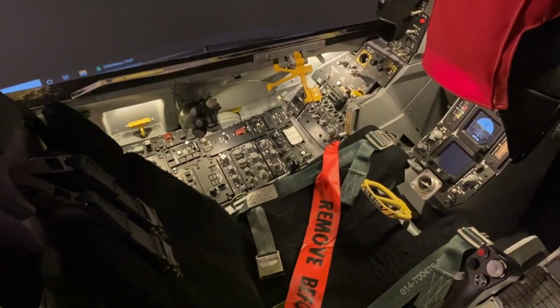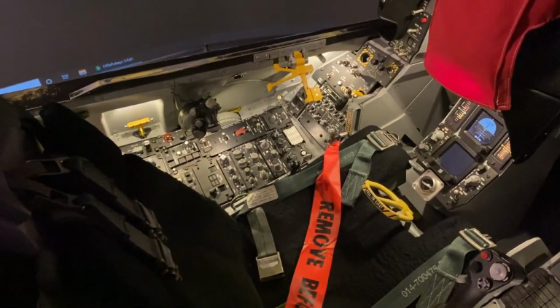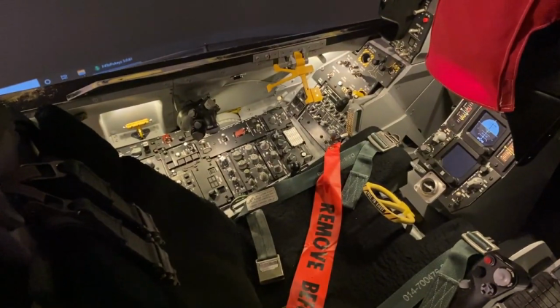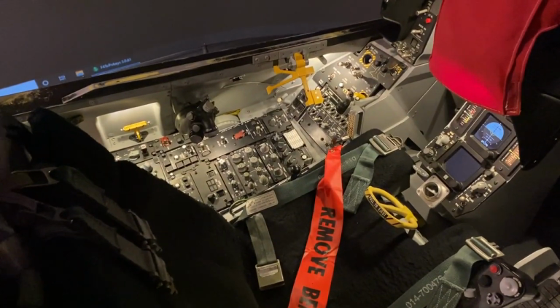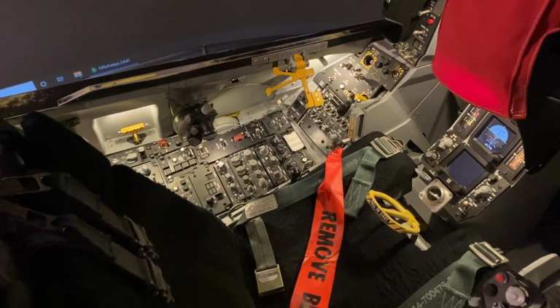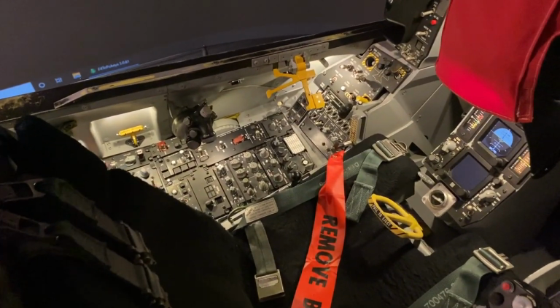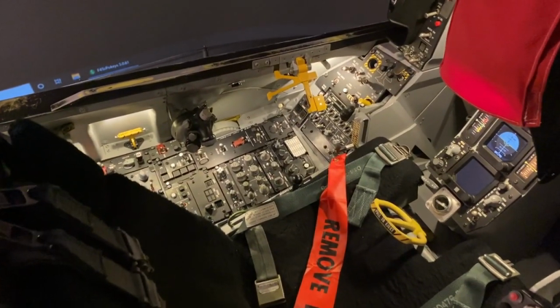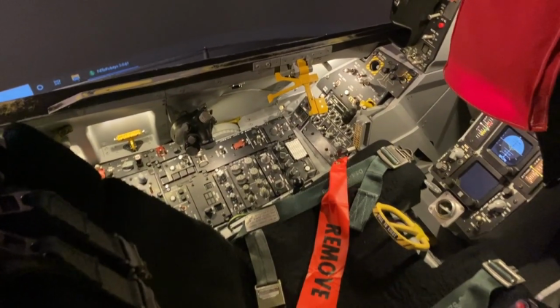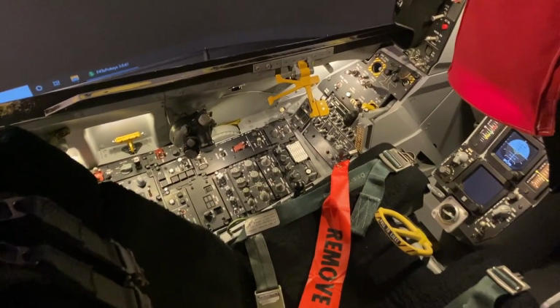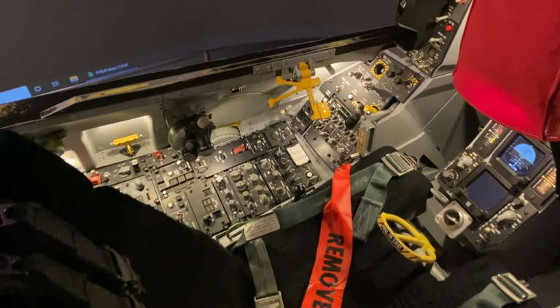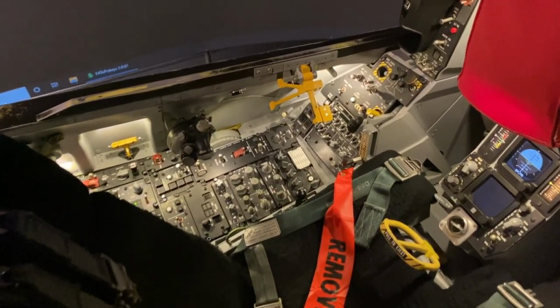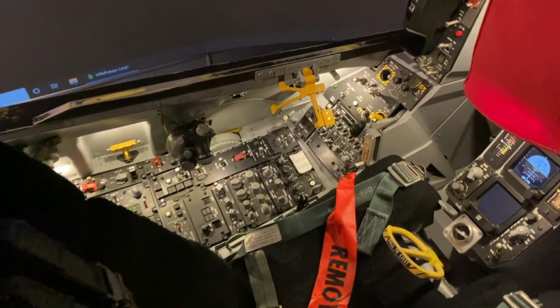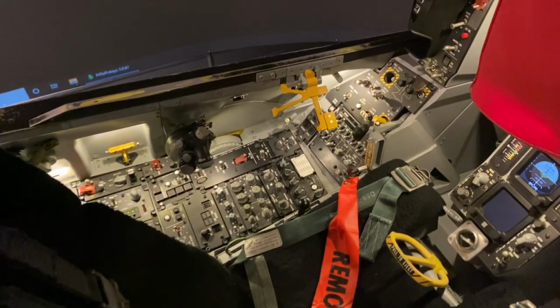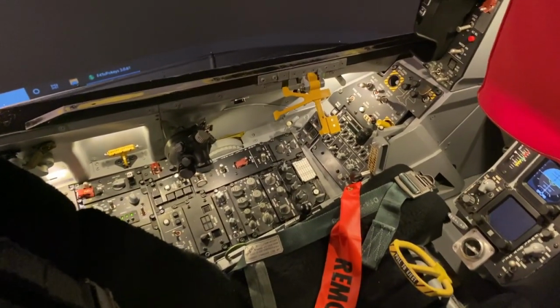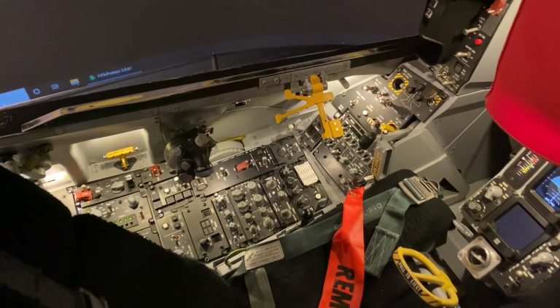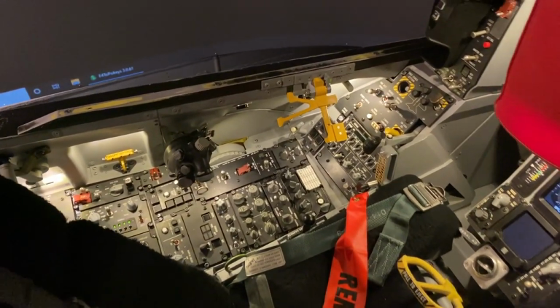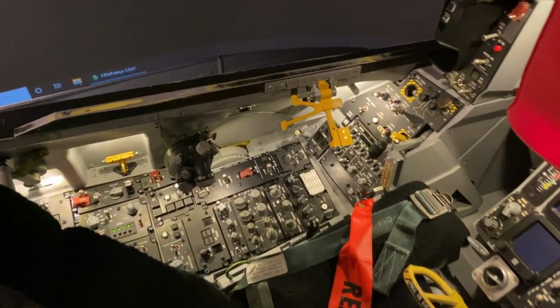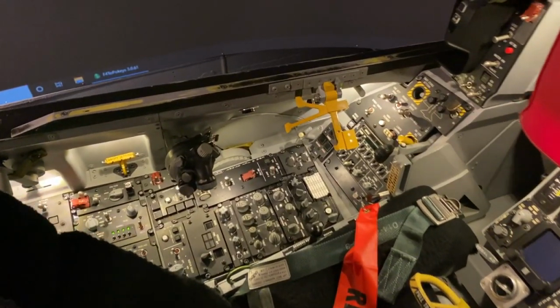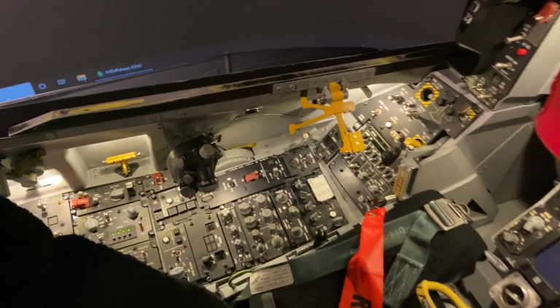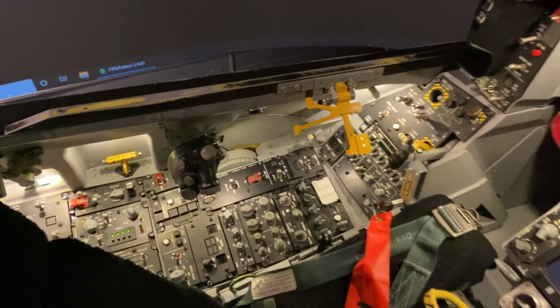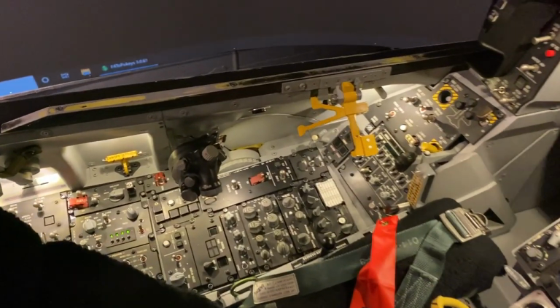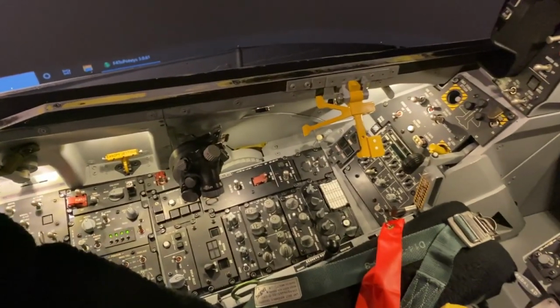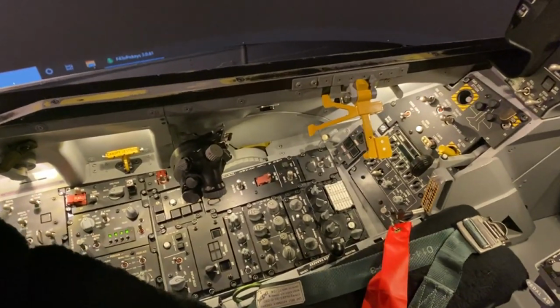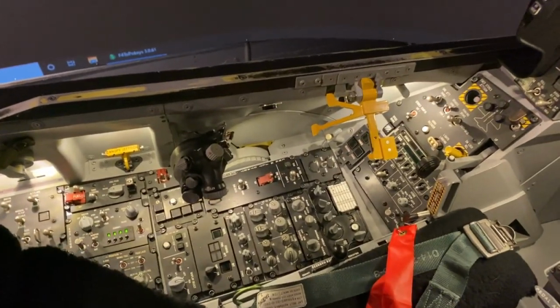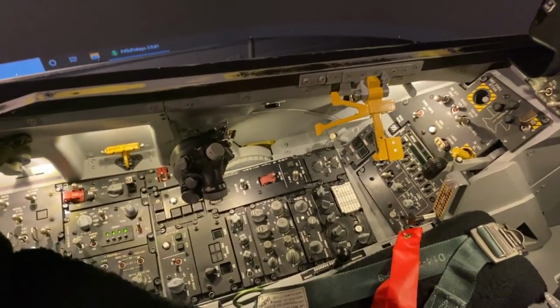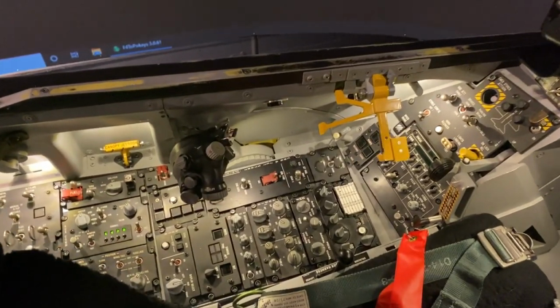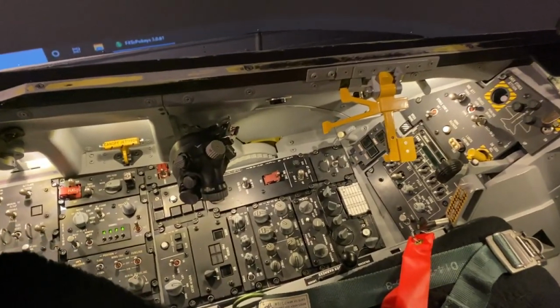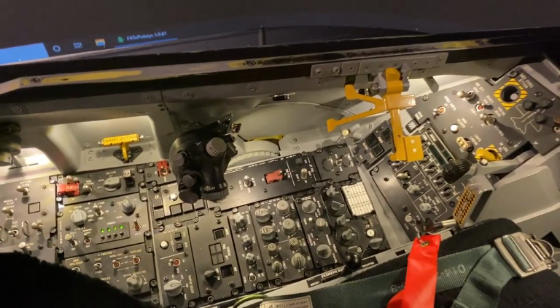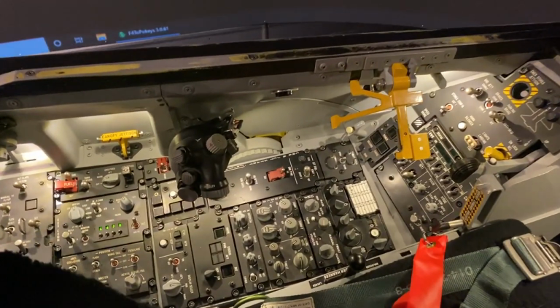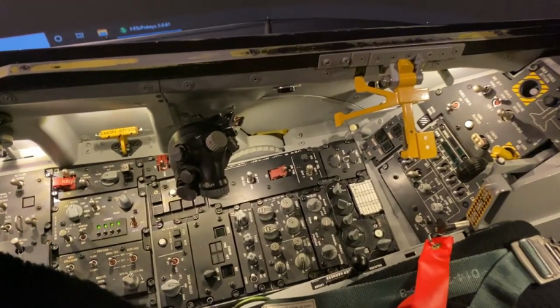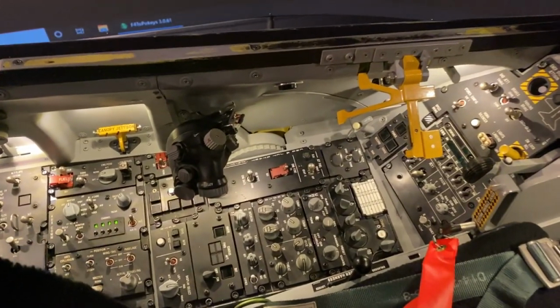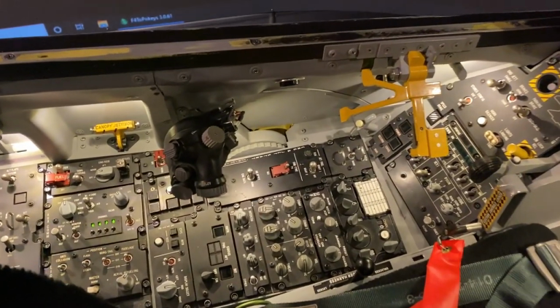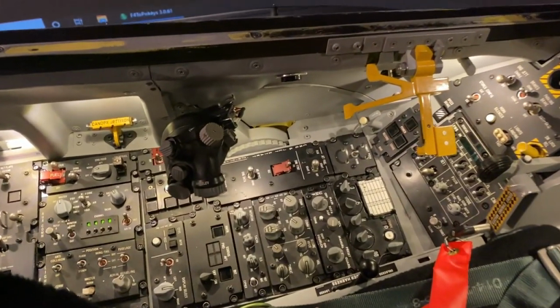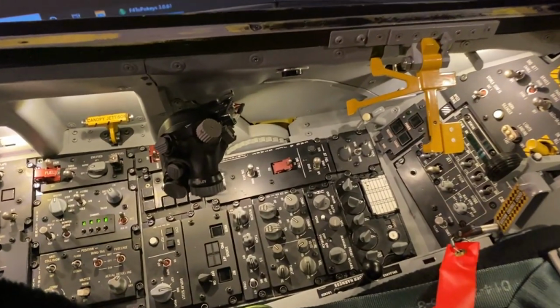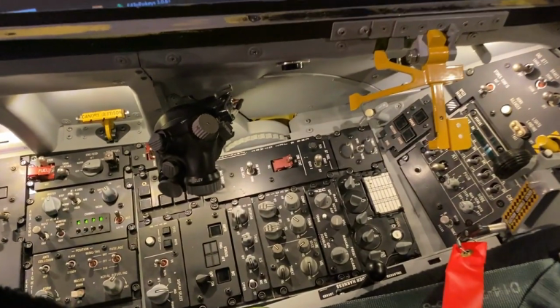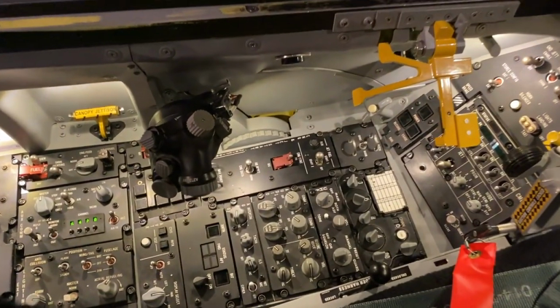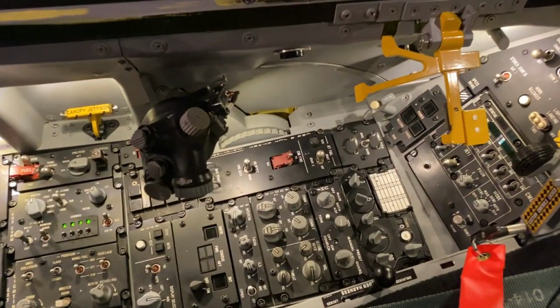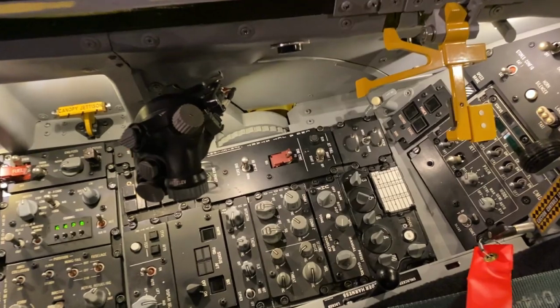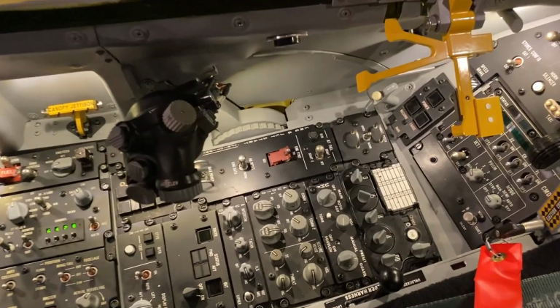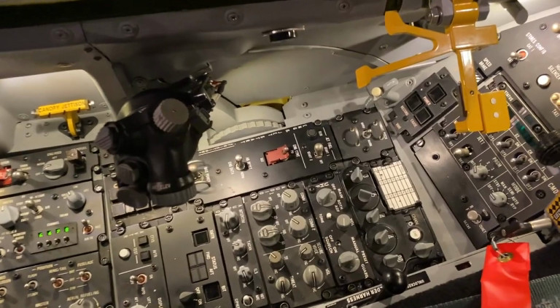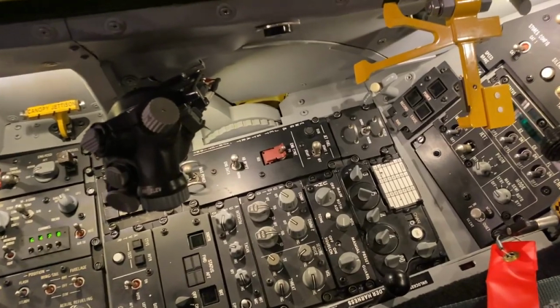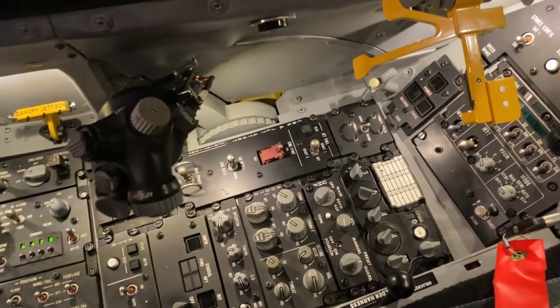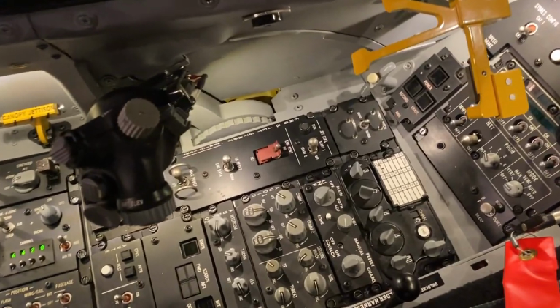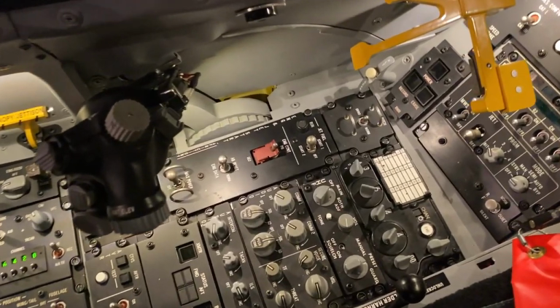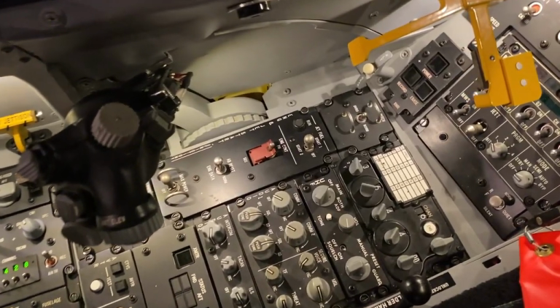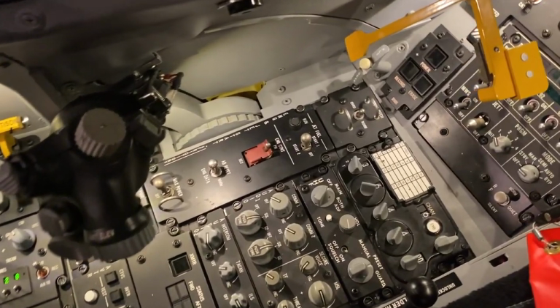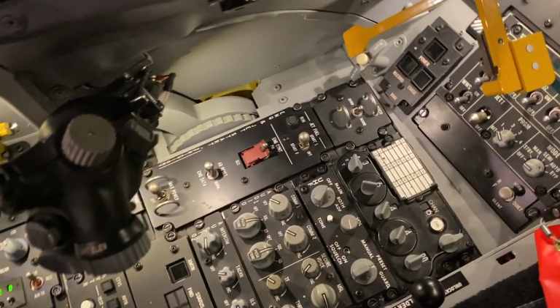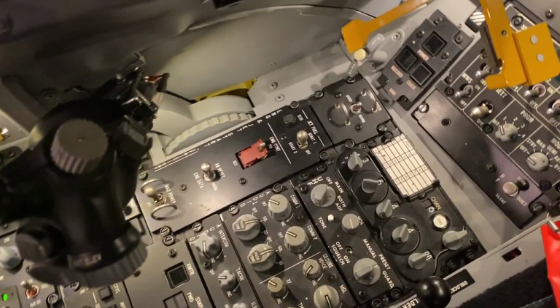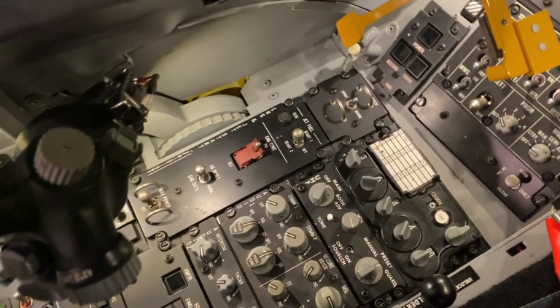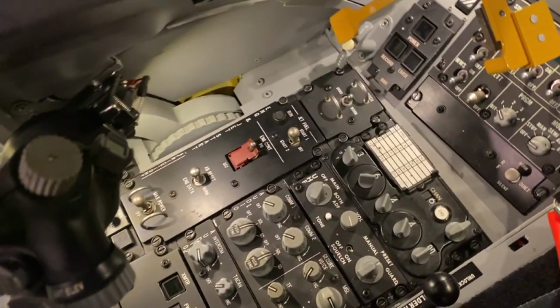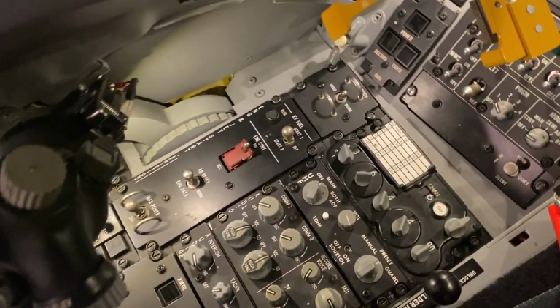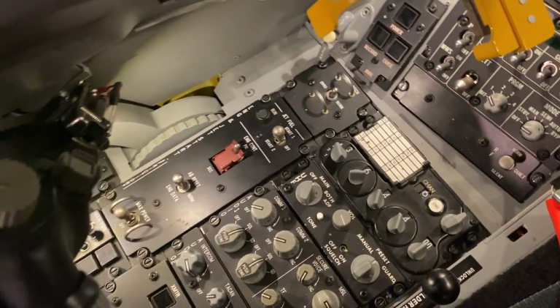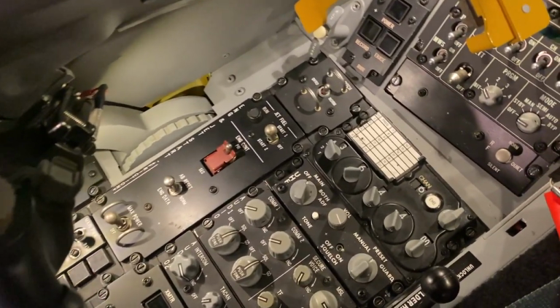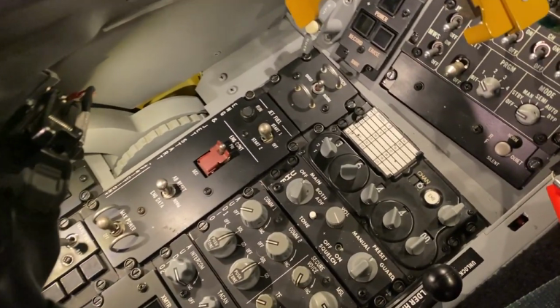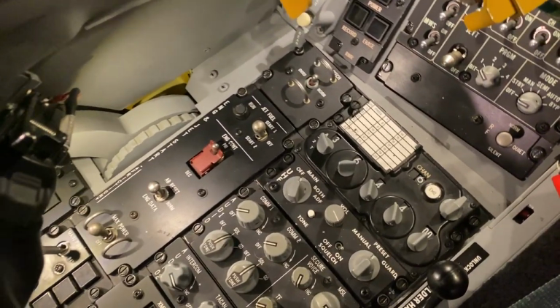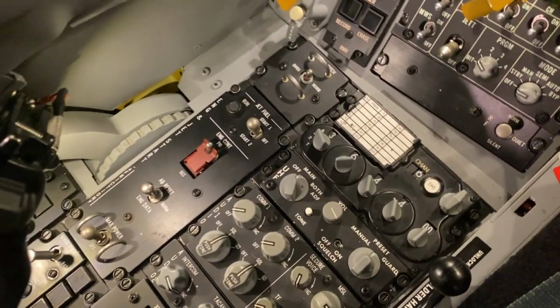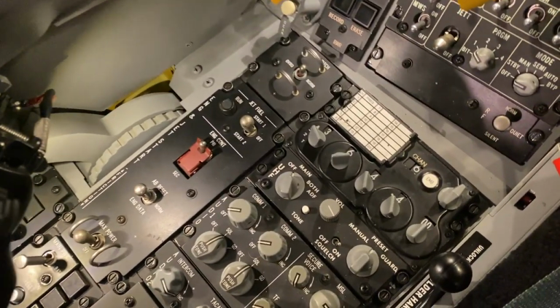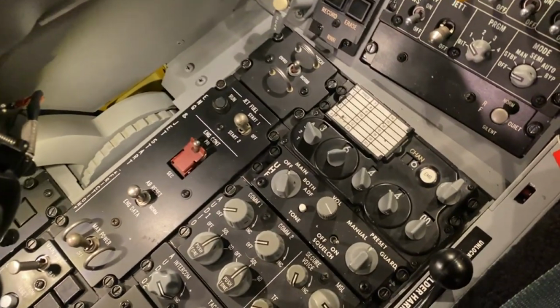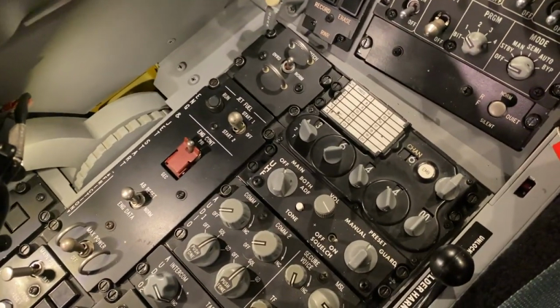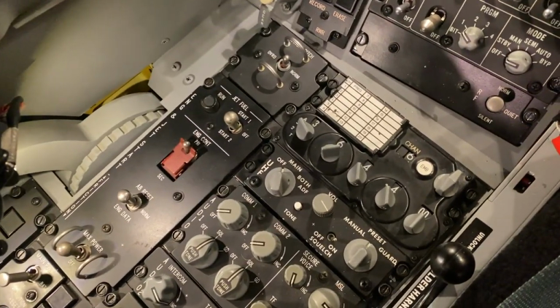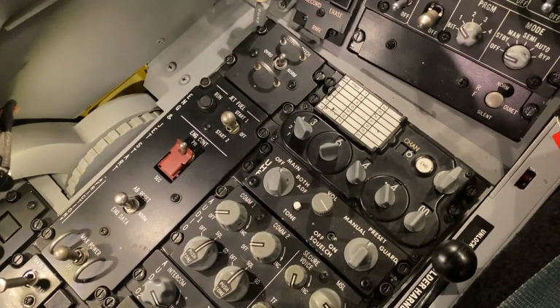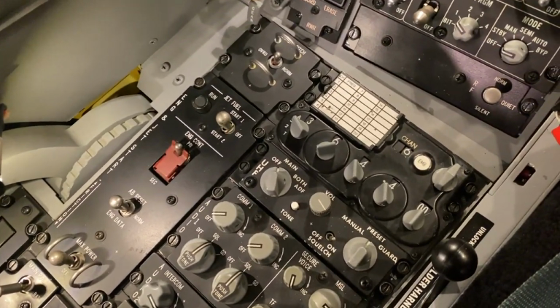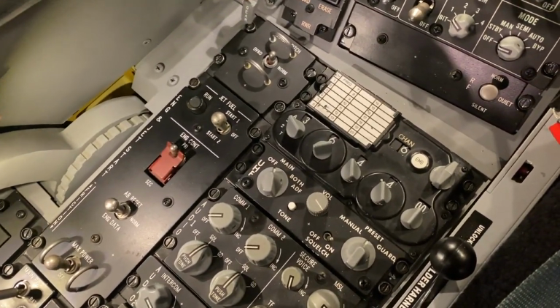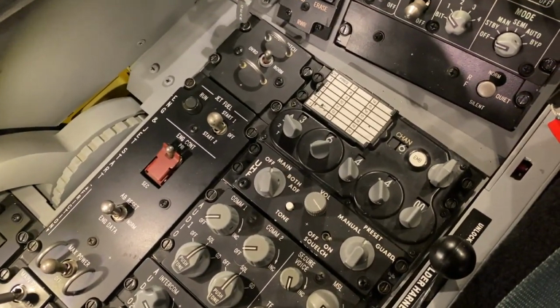Hello Flight Simmers, welcome back to the channel. This video is going to be a small cockpit update video. We're going to be looking at the ARC-164 HaveQuick 2.